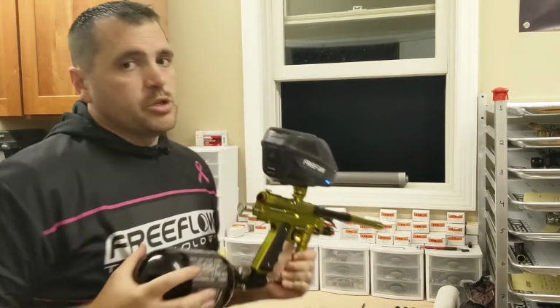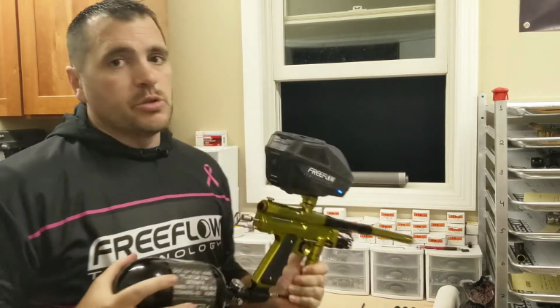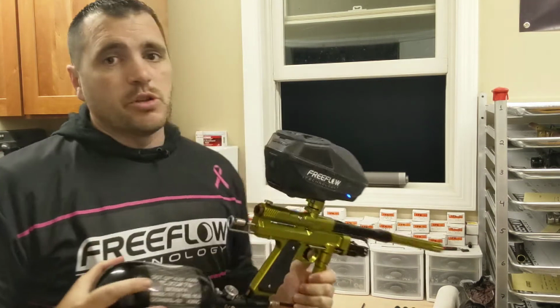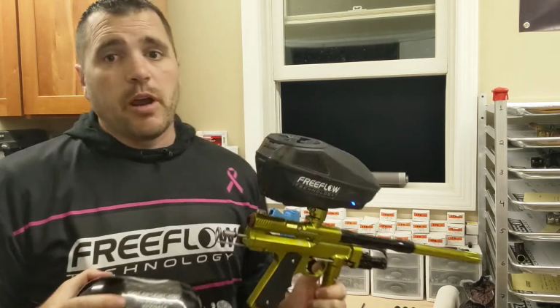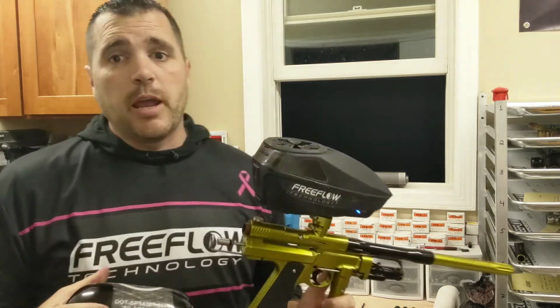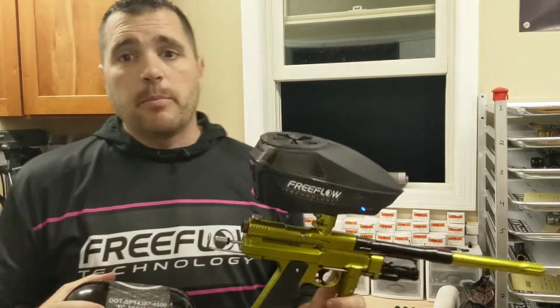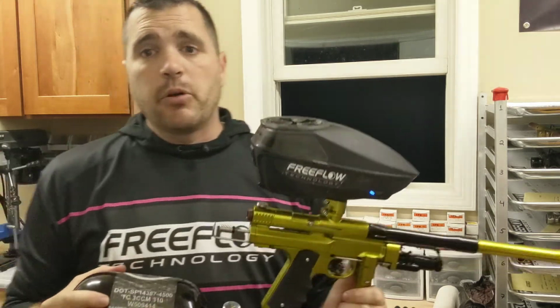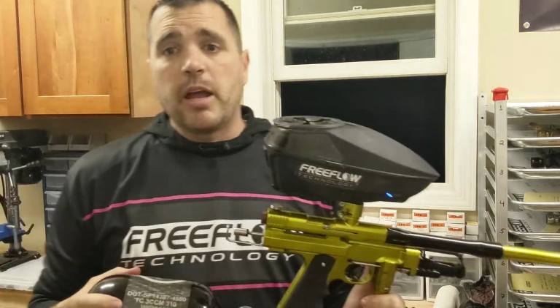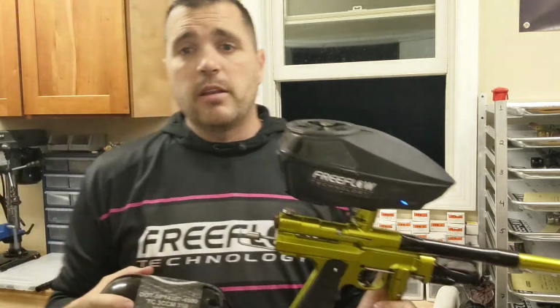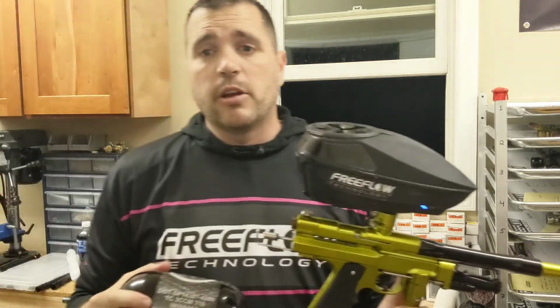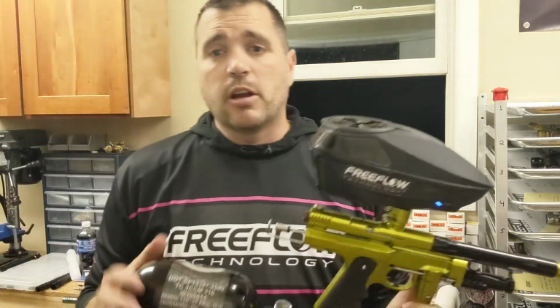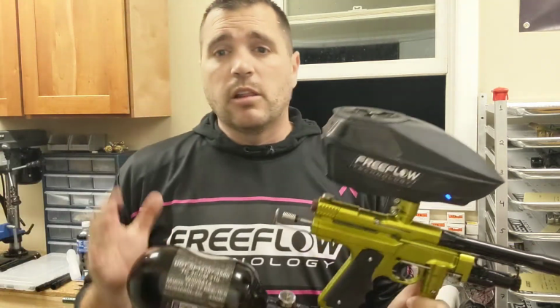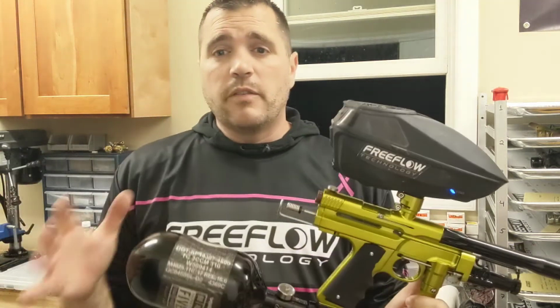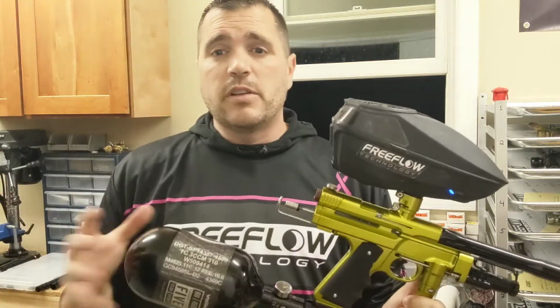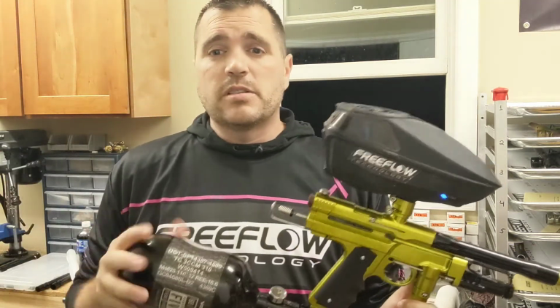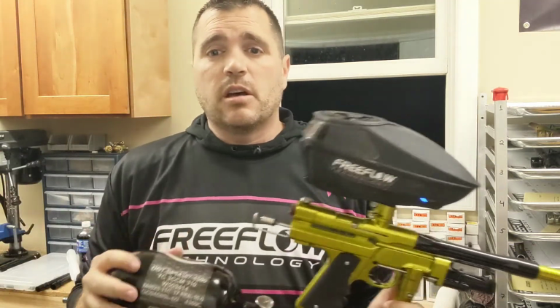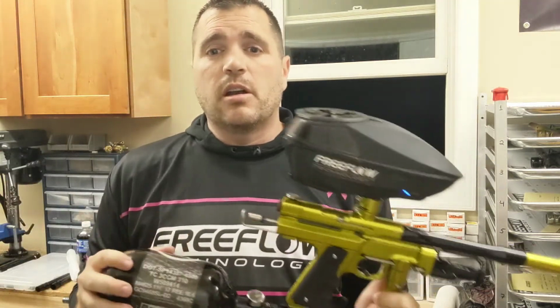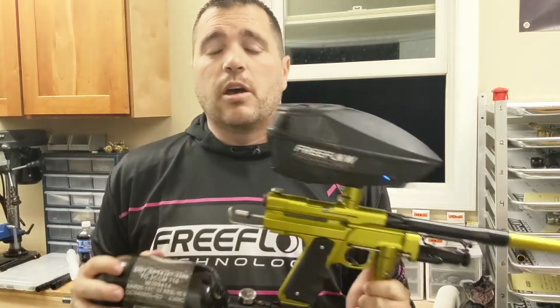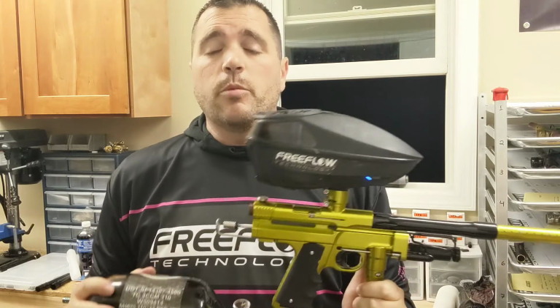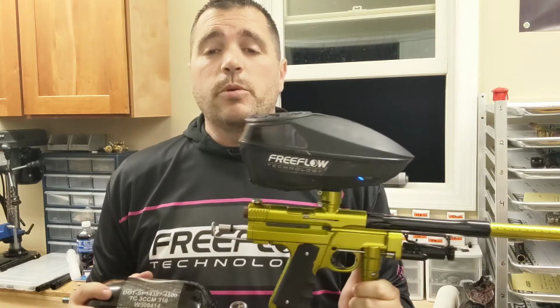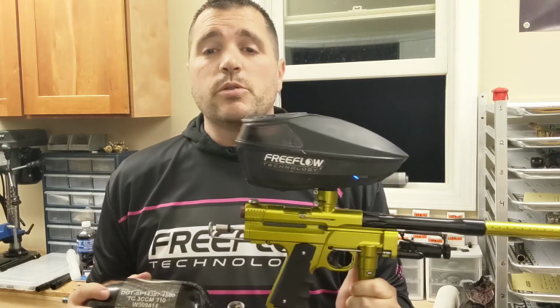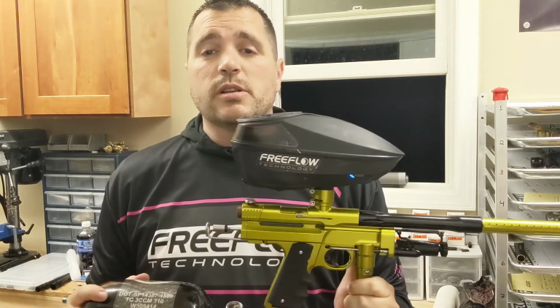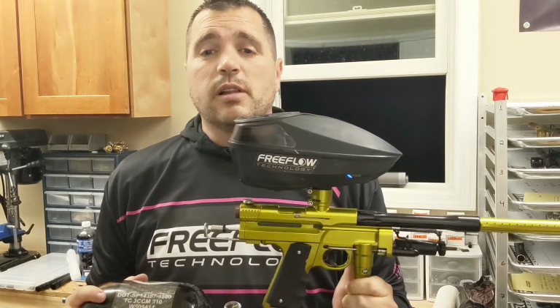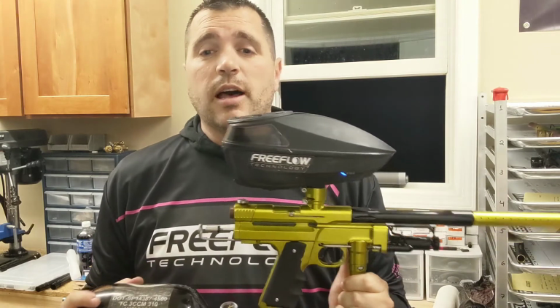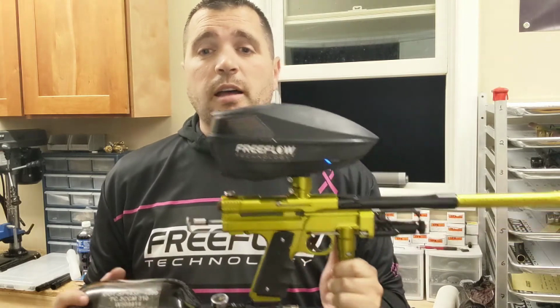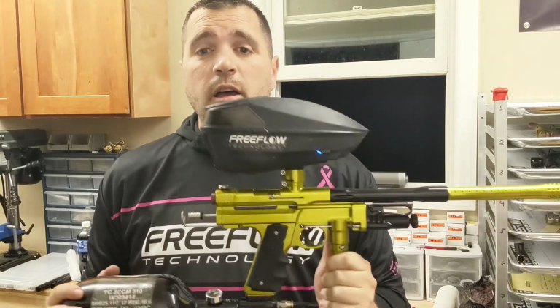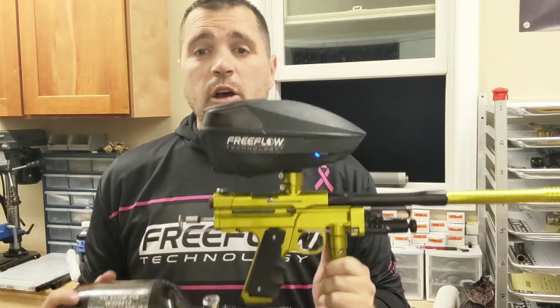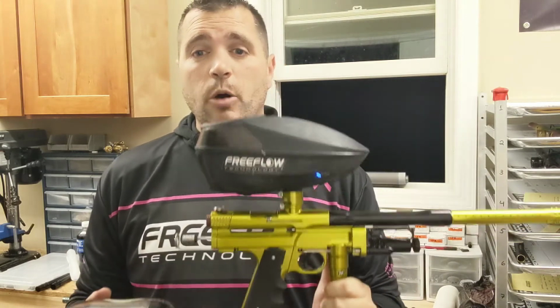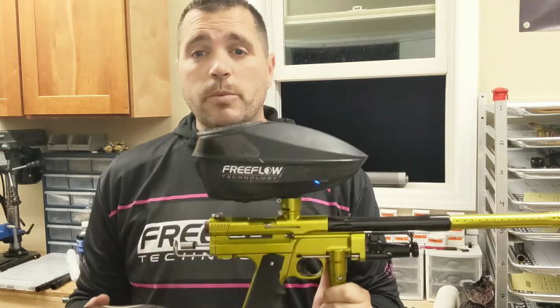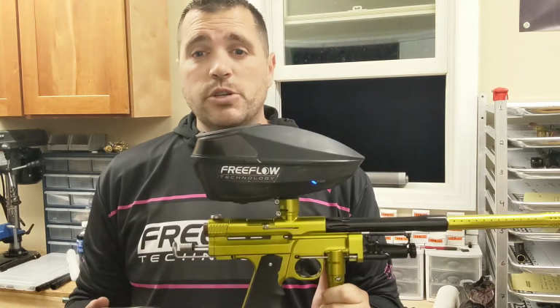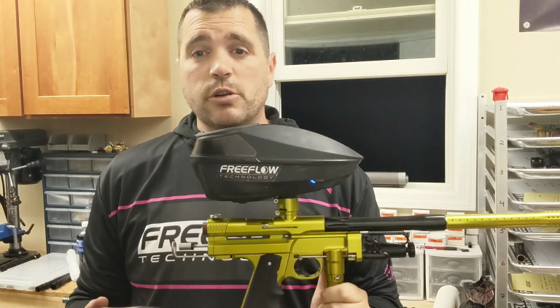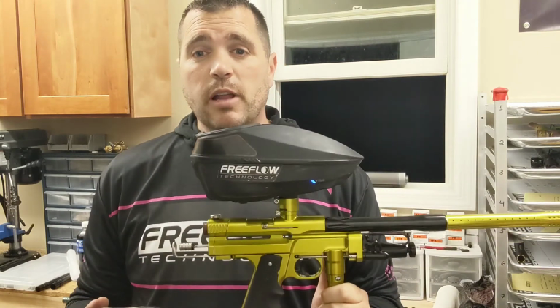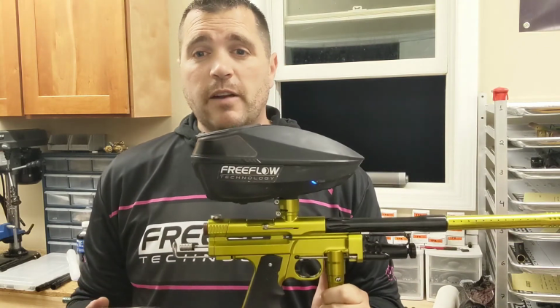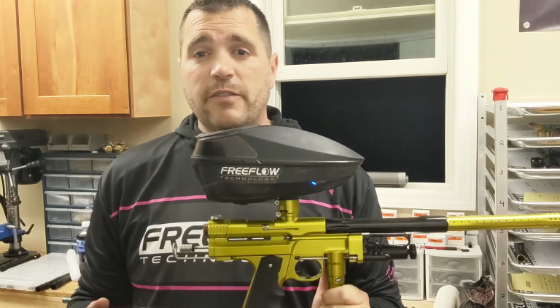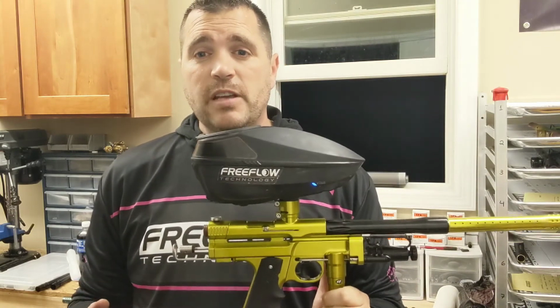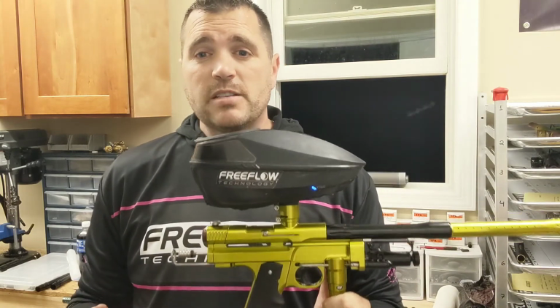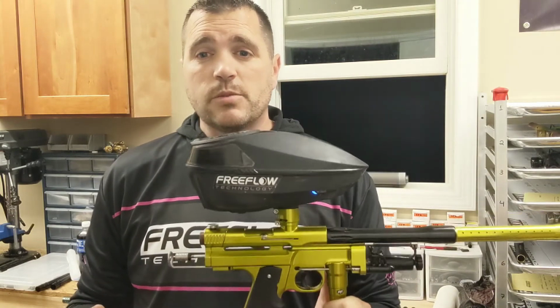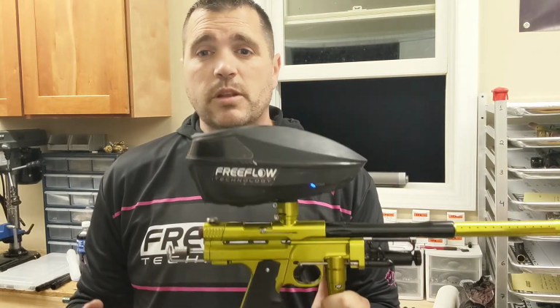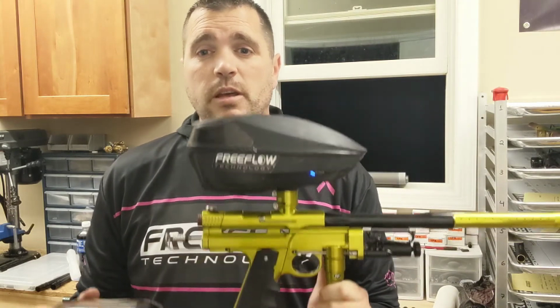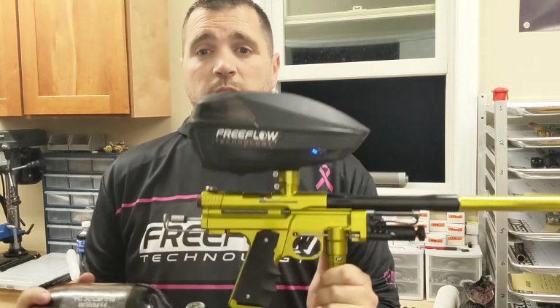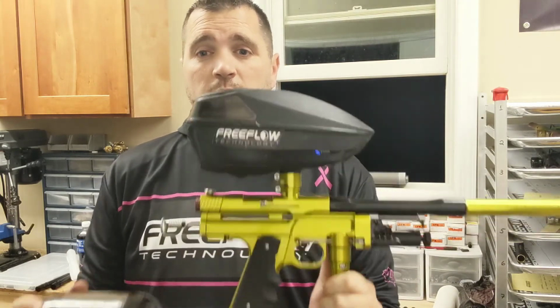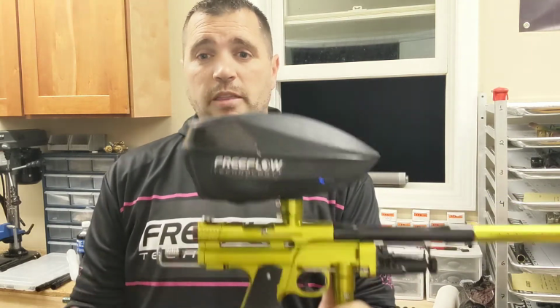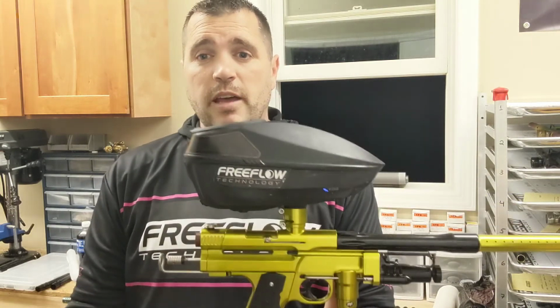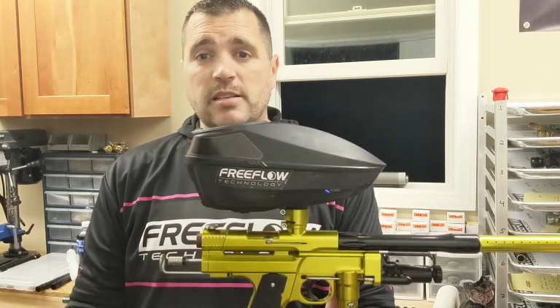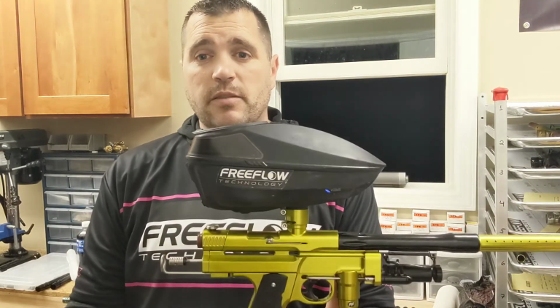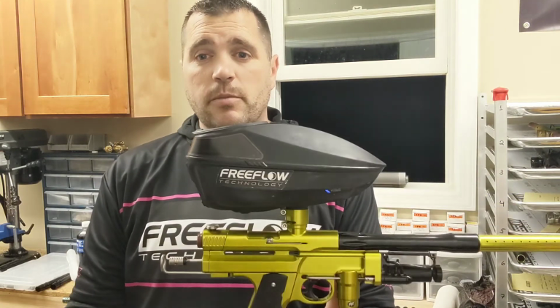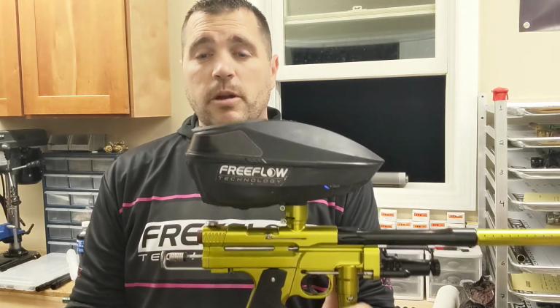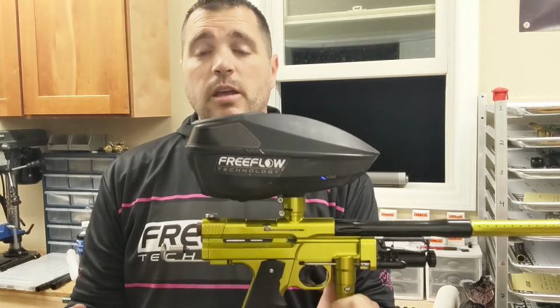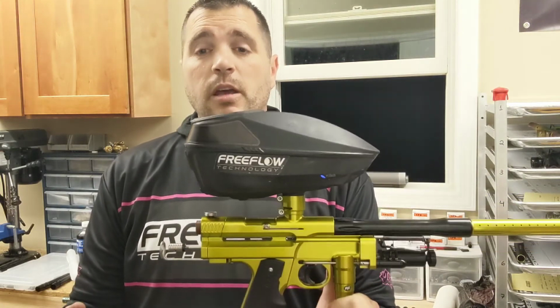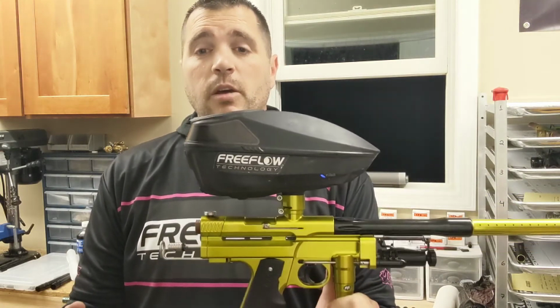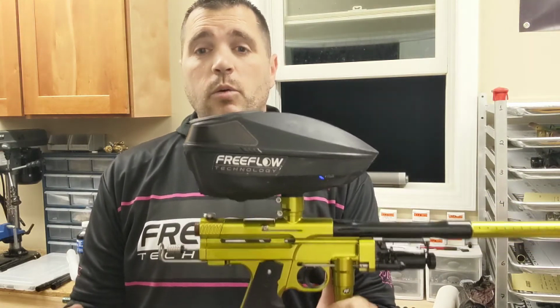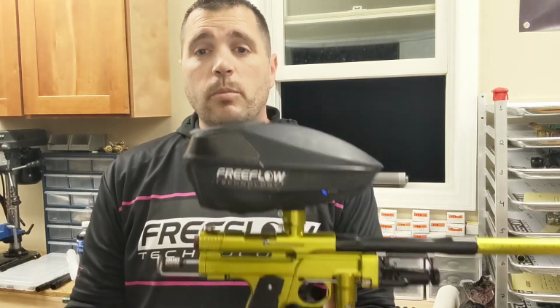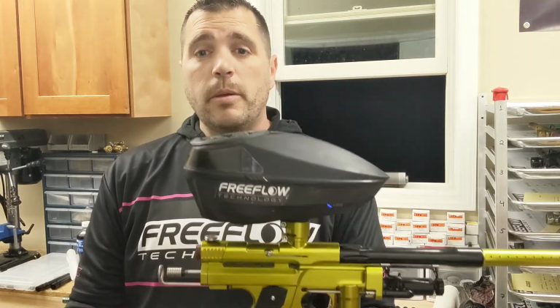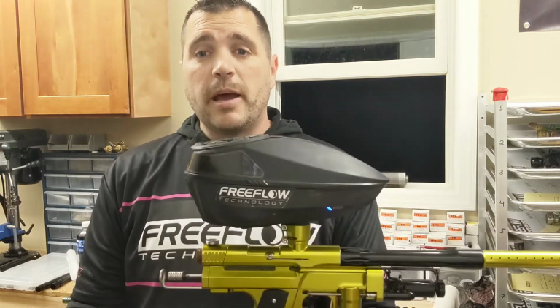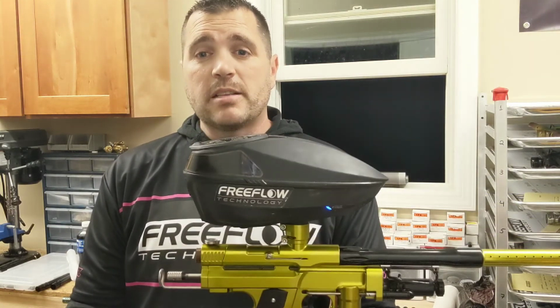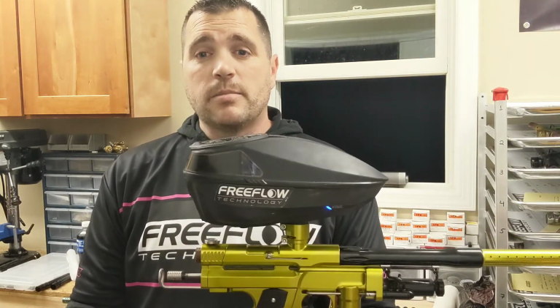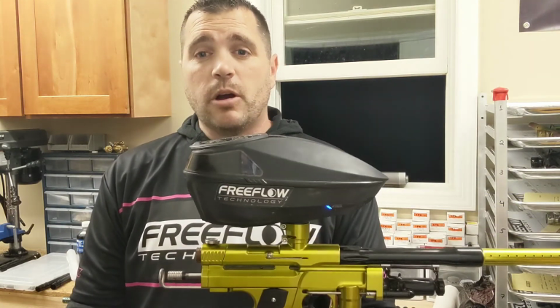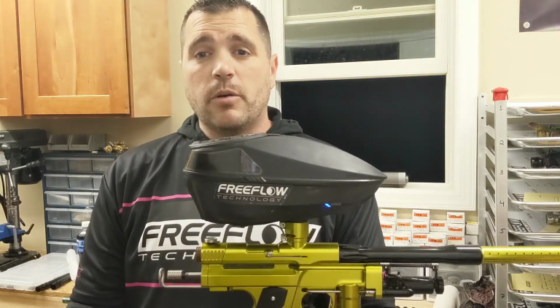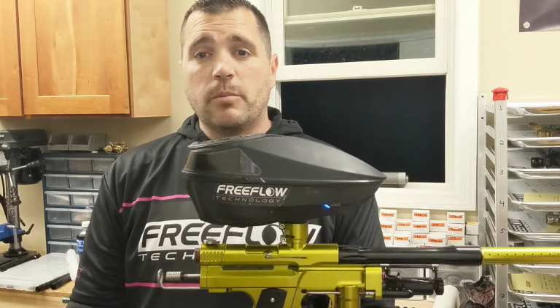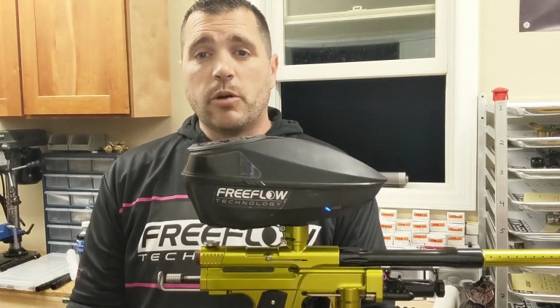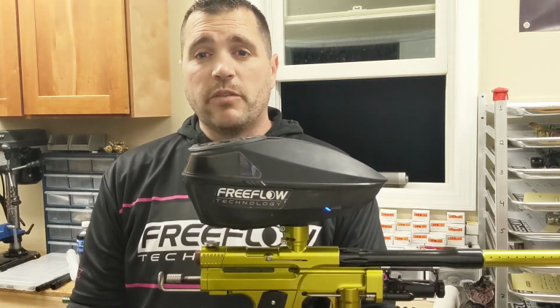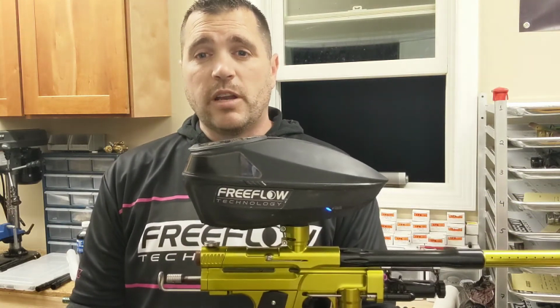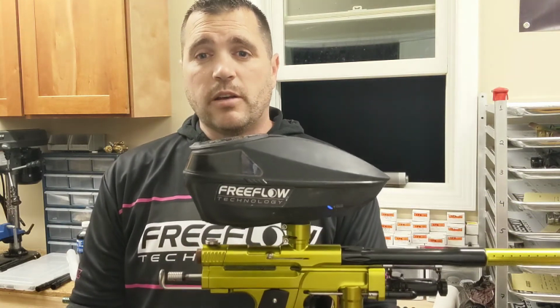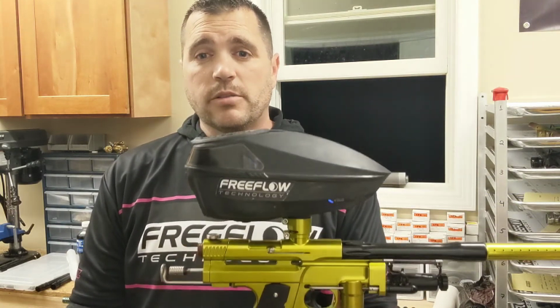Shoots great, Brett, you're gonna love this gun. I hope you use it a lot. Hope you shoot a lot of faces with it. Thanks everybody, we'll be back tomorrow with more videos.